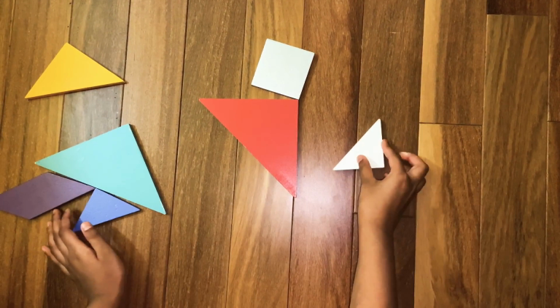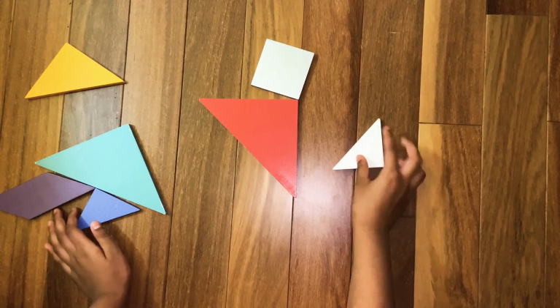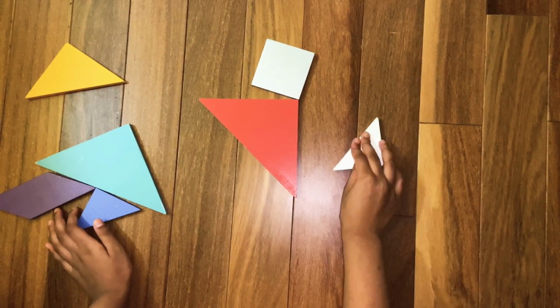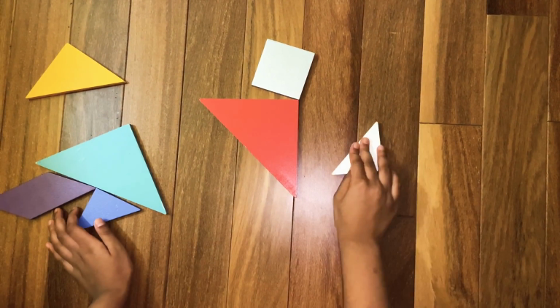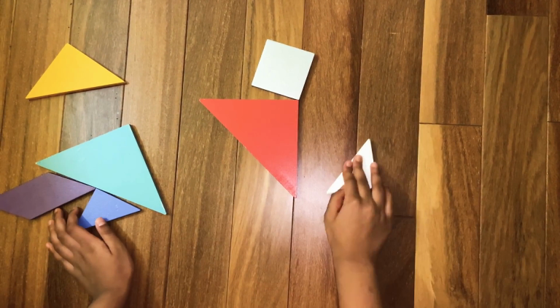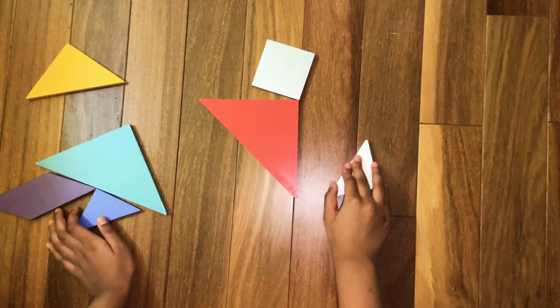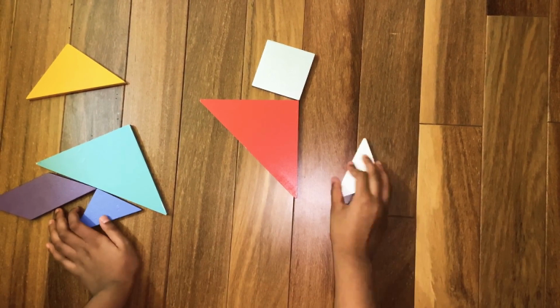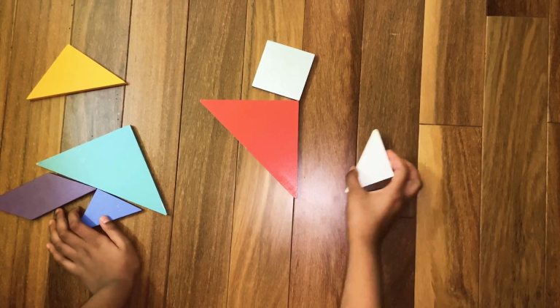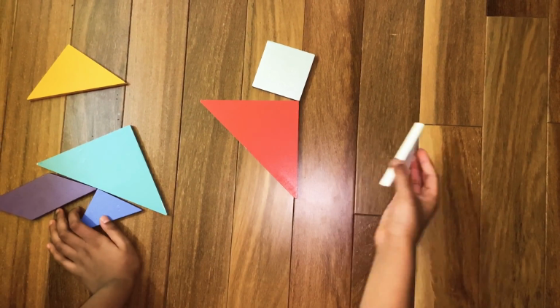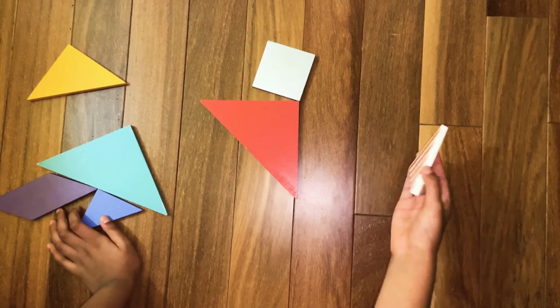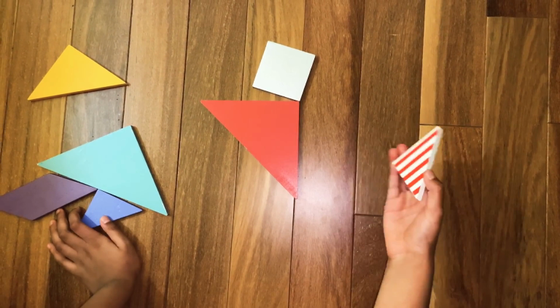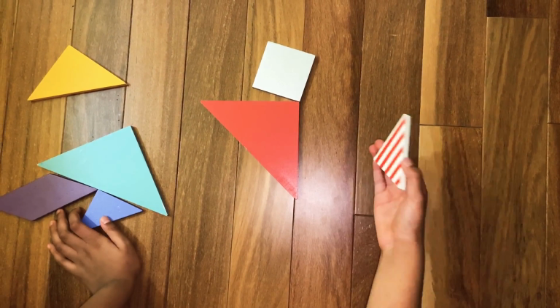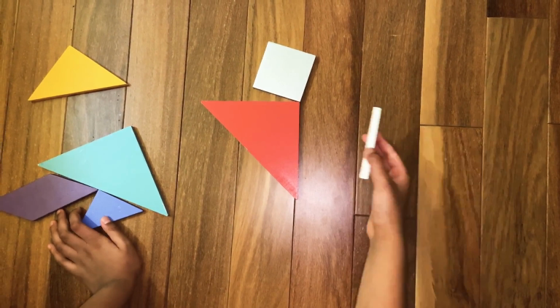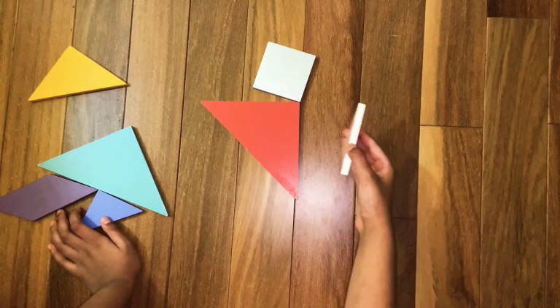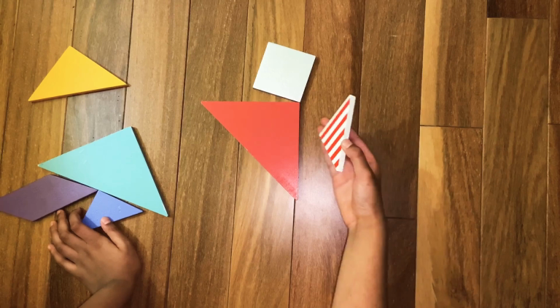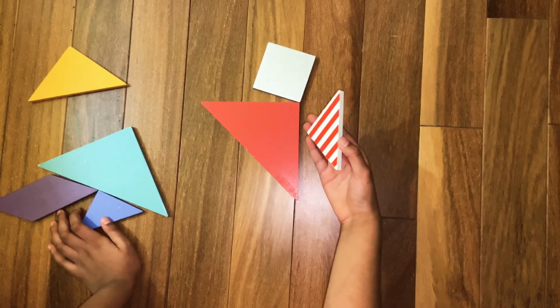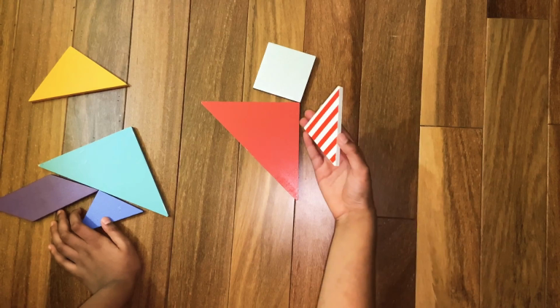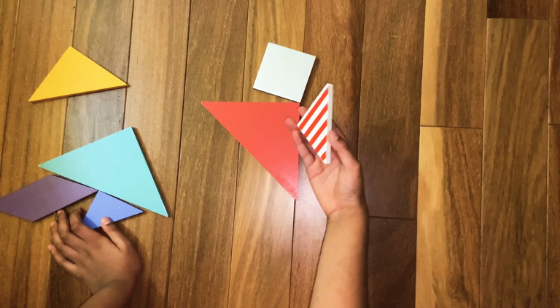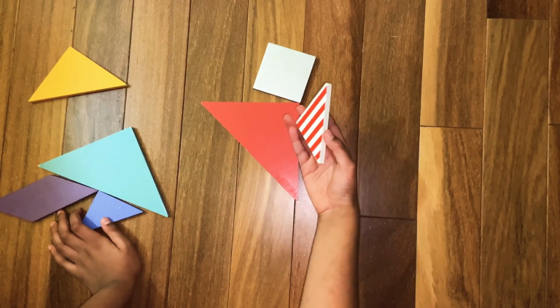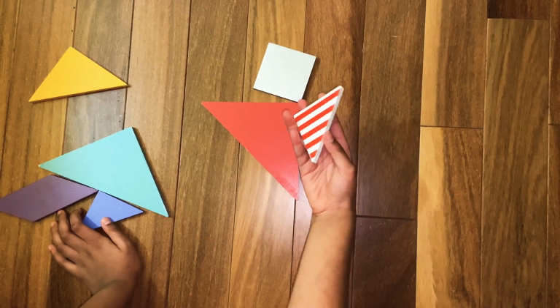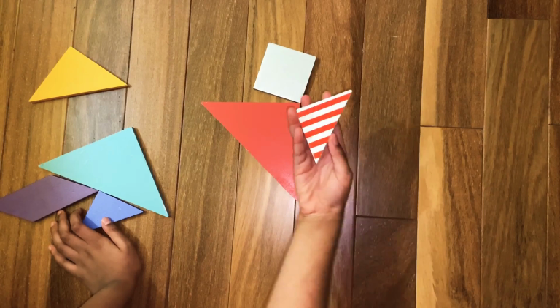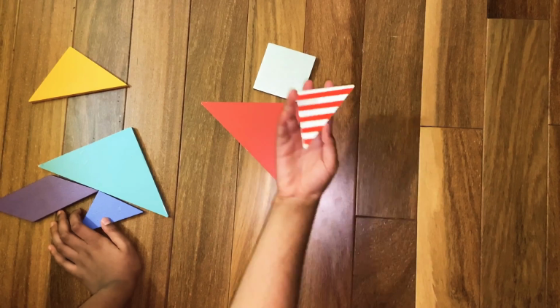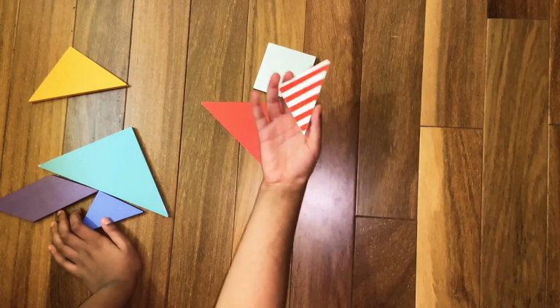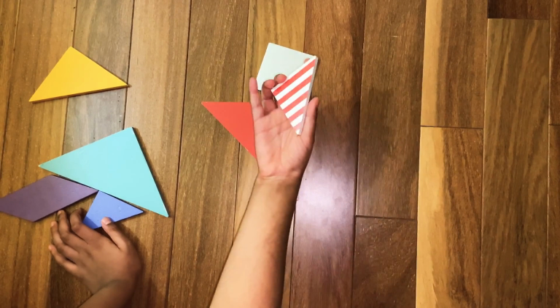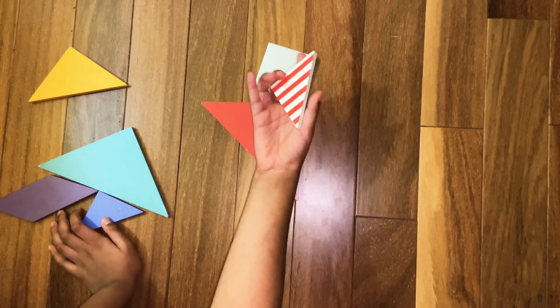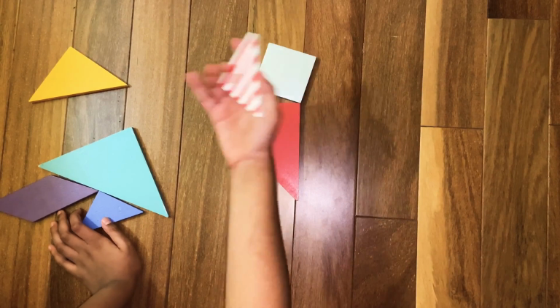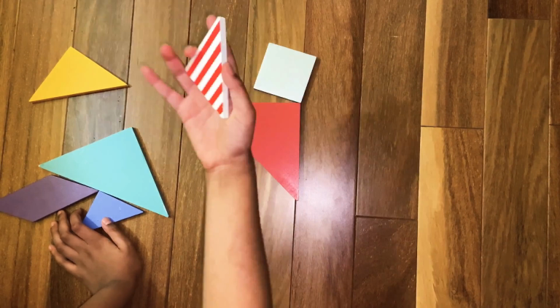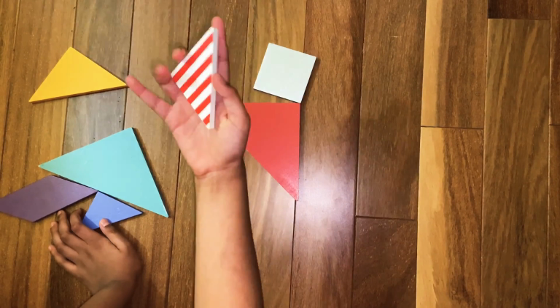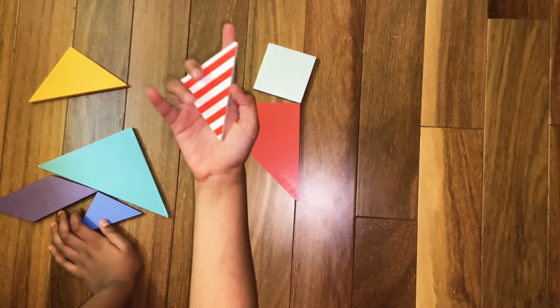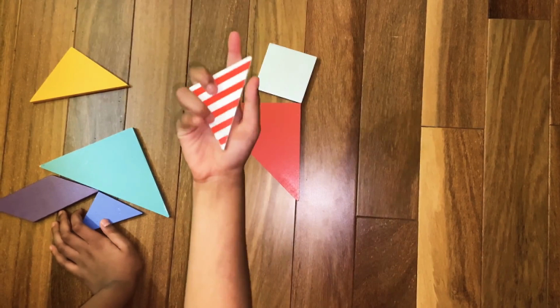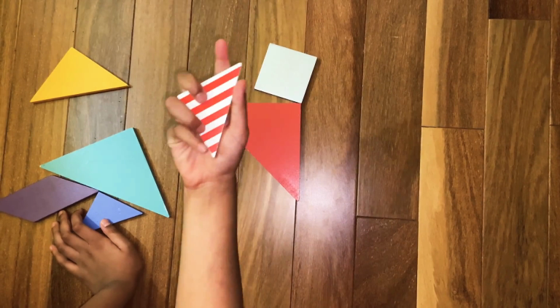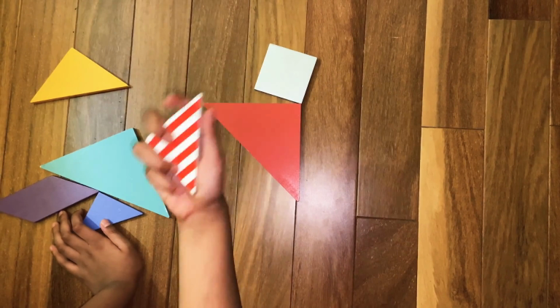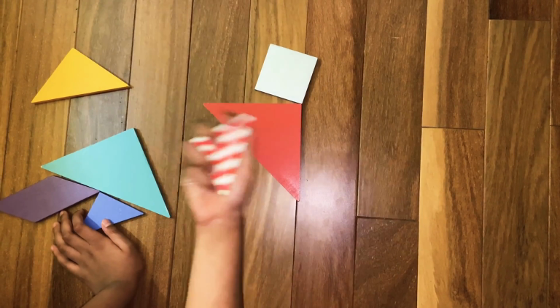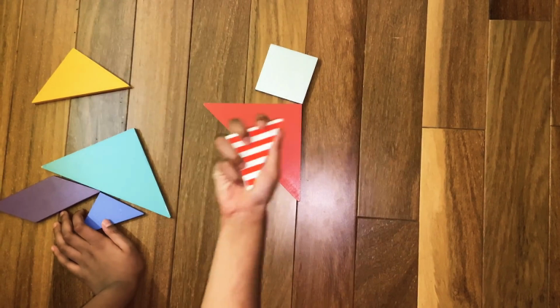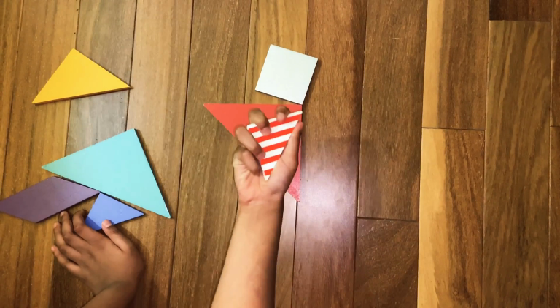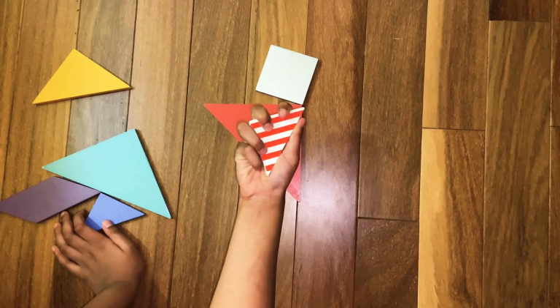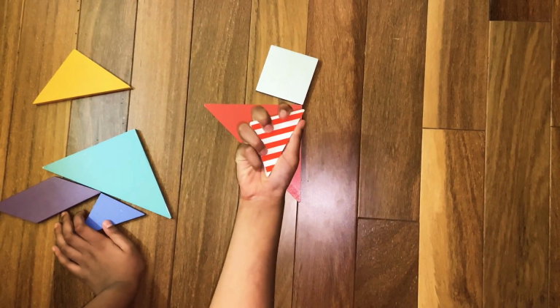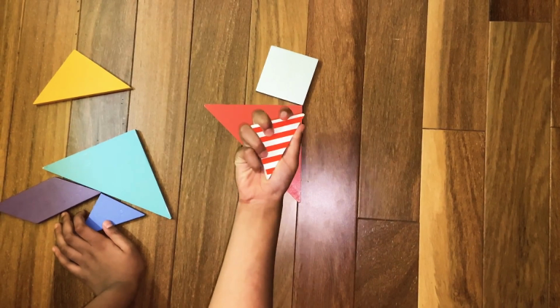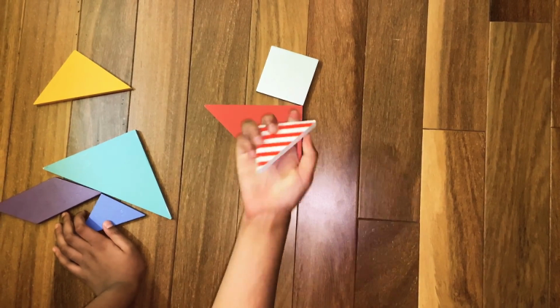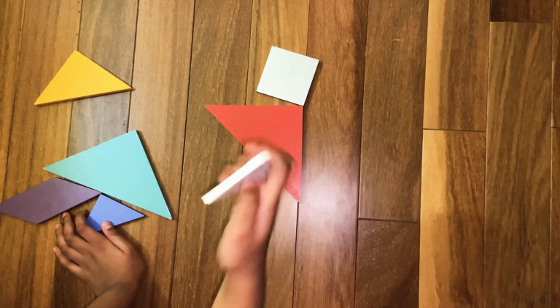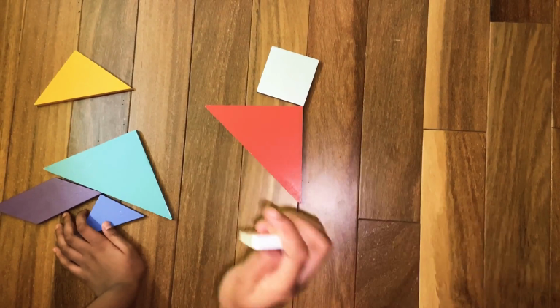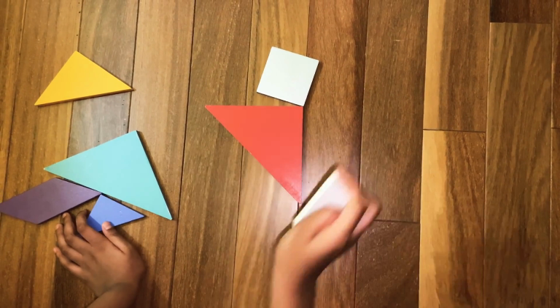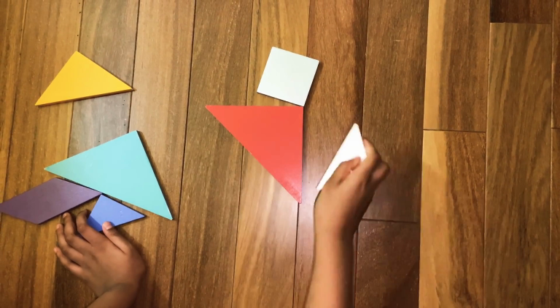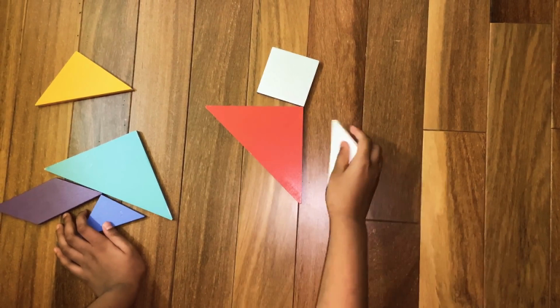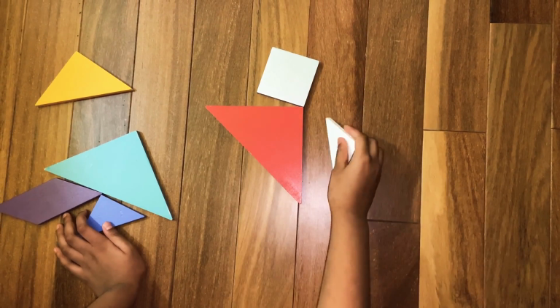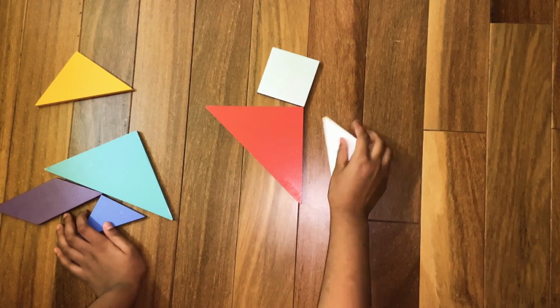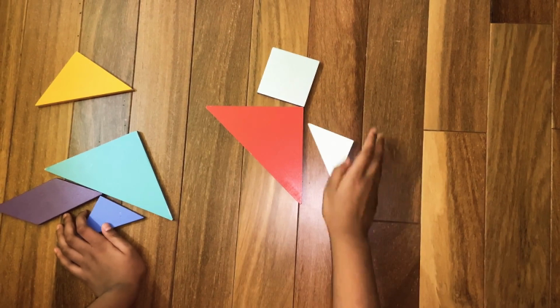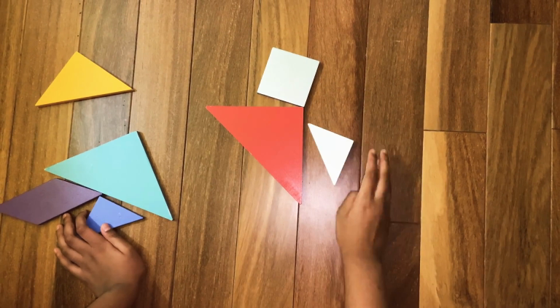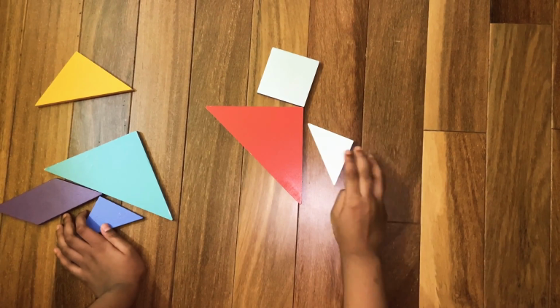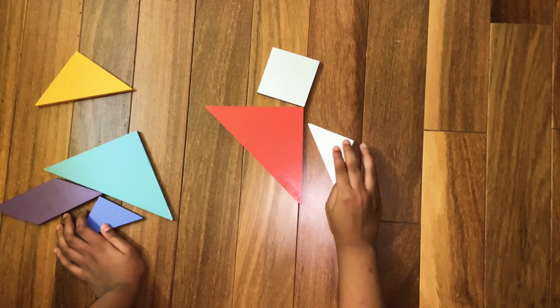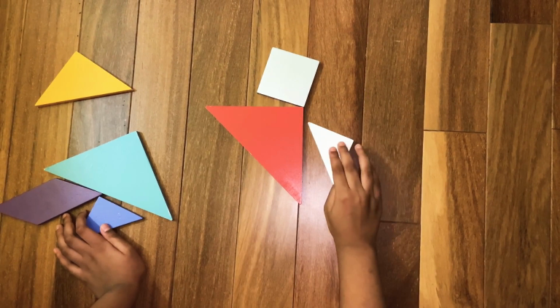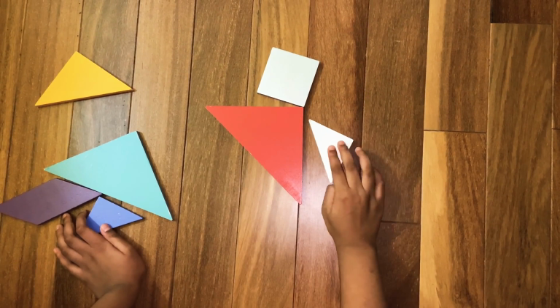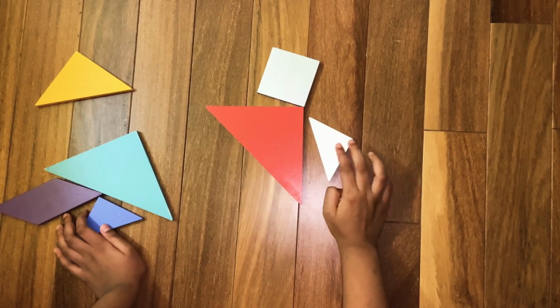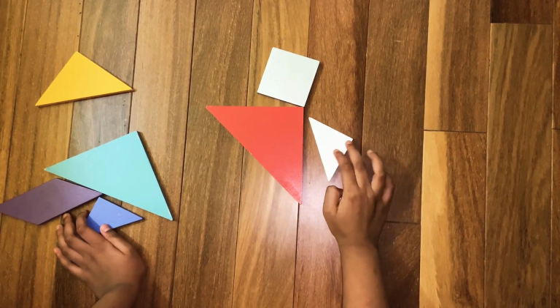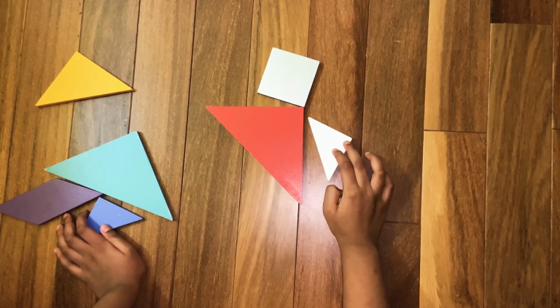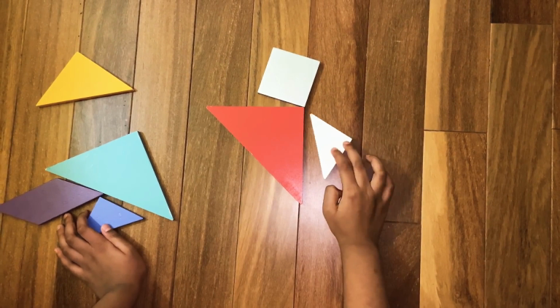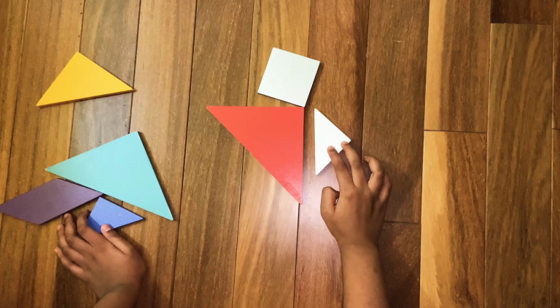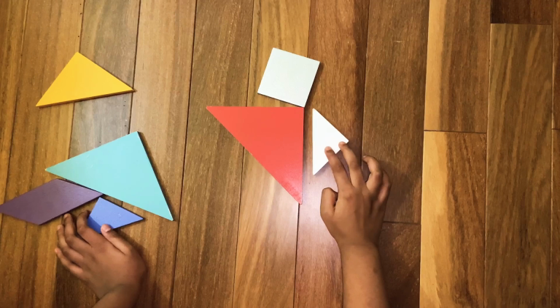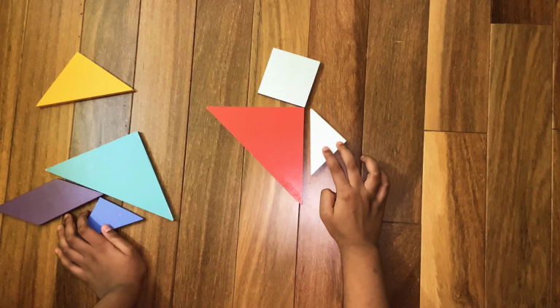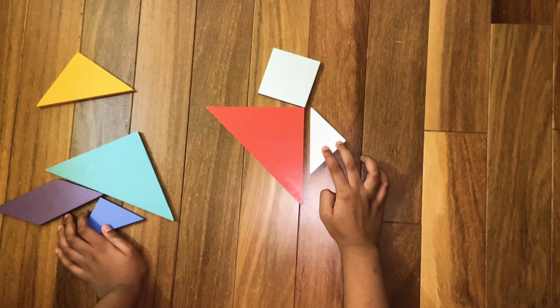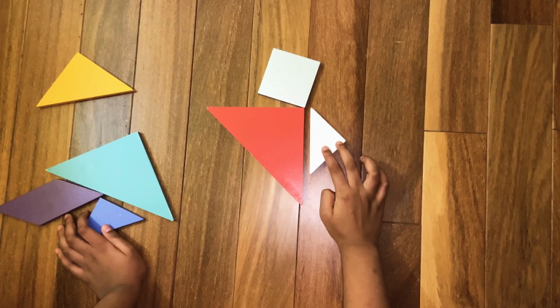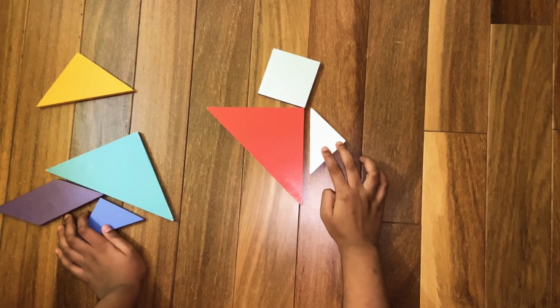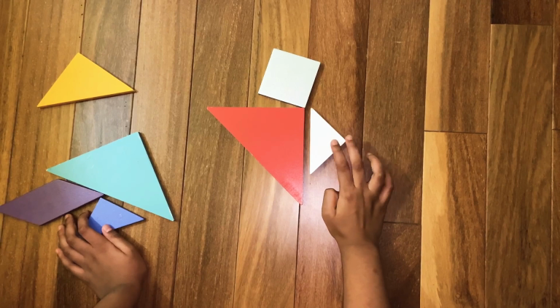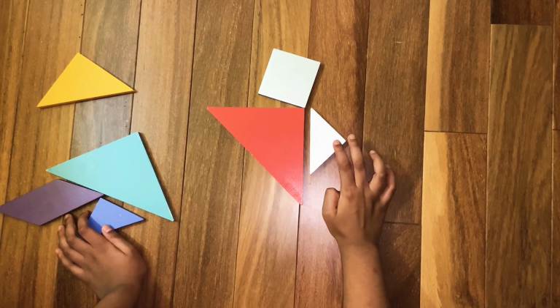Now we are going to make the running man's elbows. For that we are going to need one of the small triangles. Assemble one of the small triangles like this.